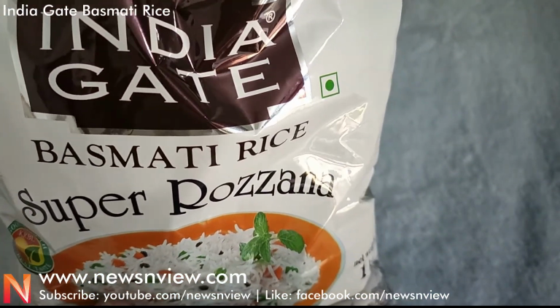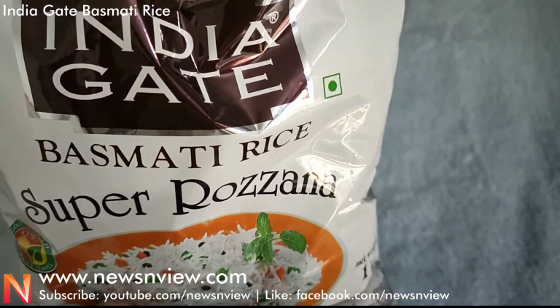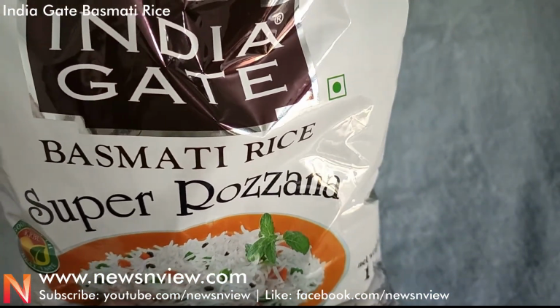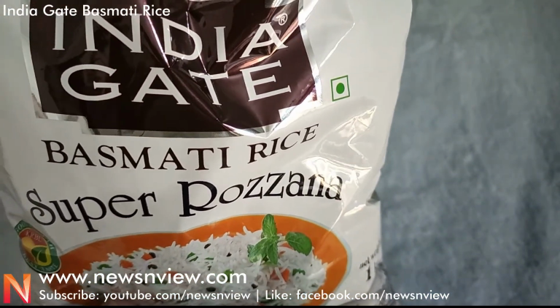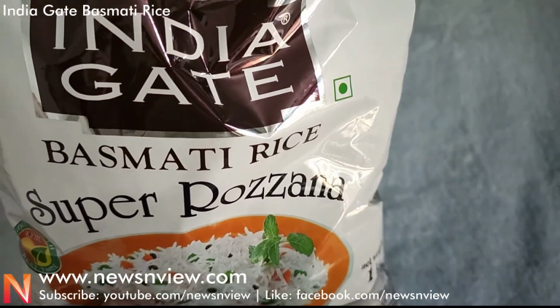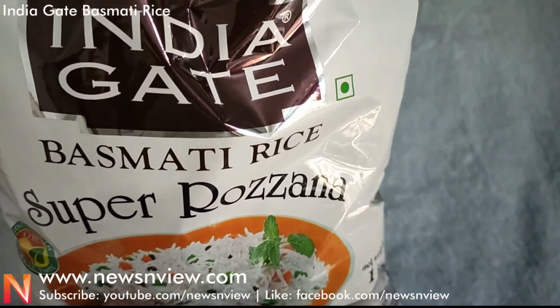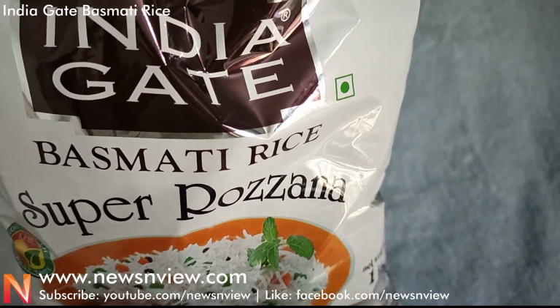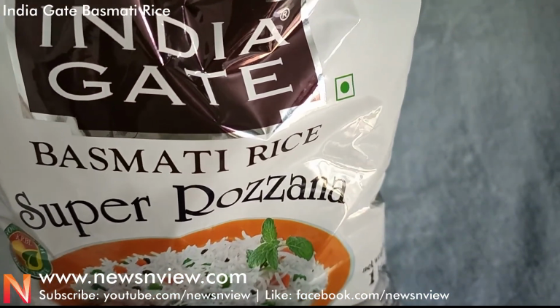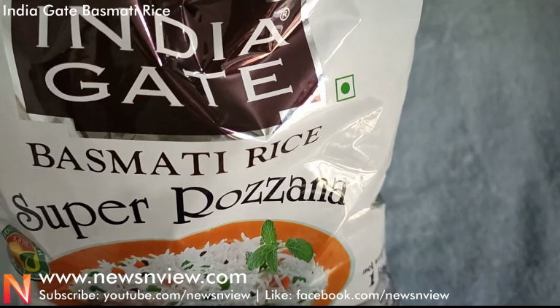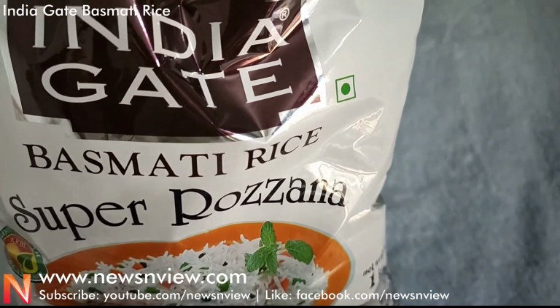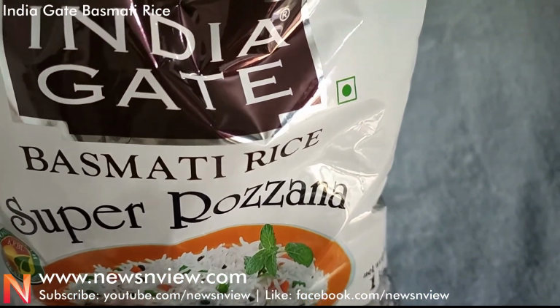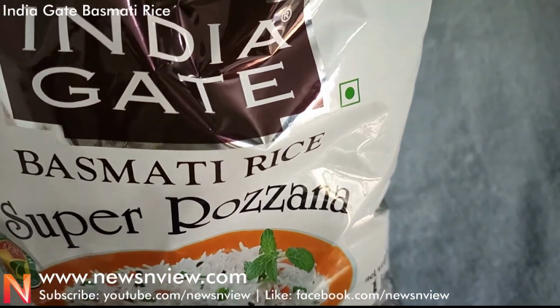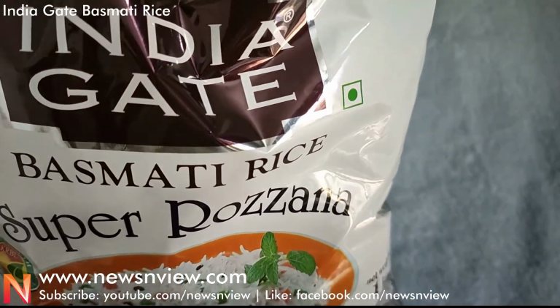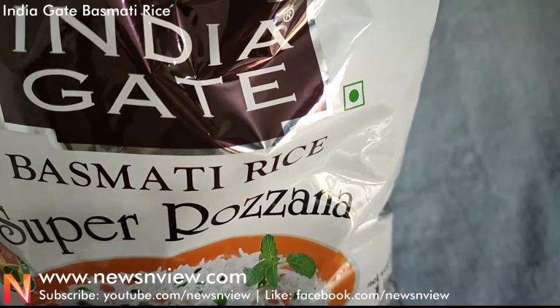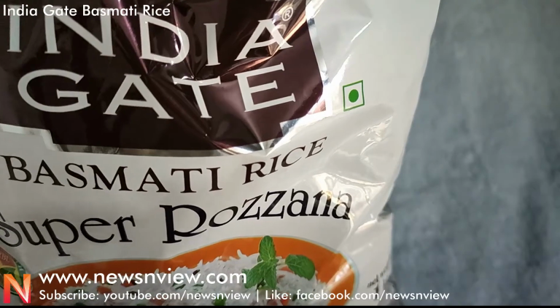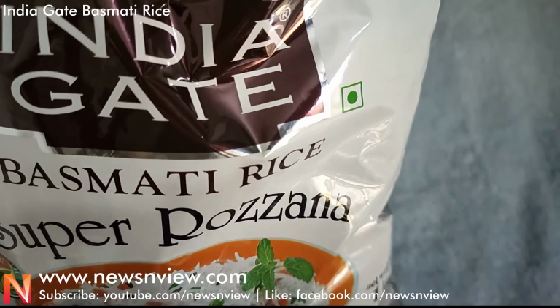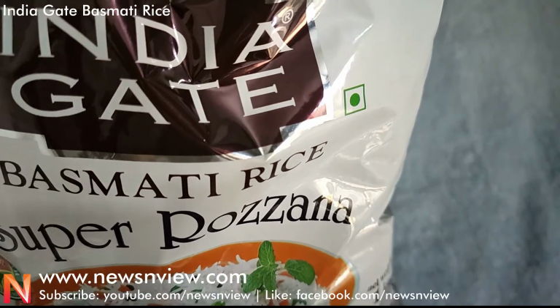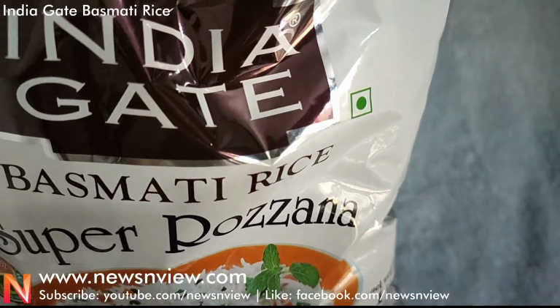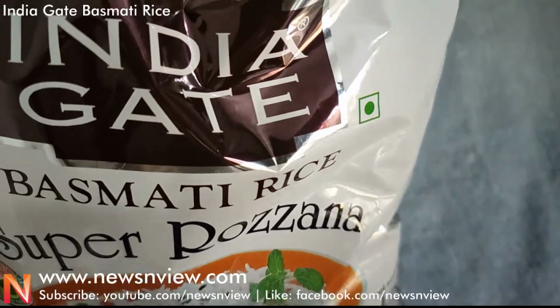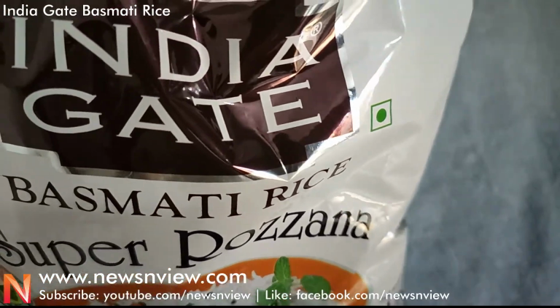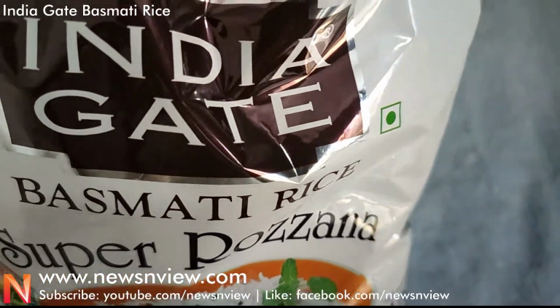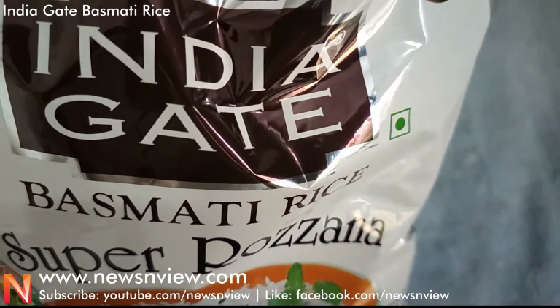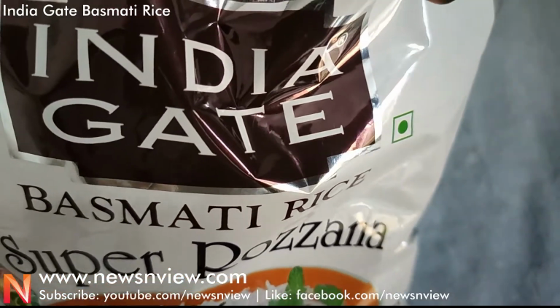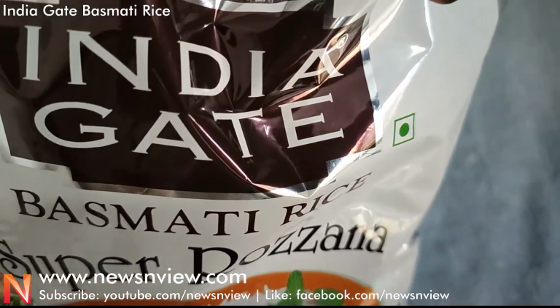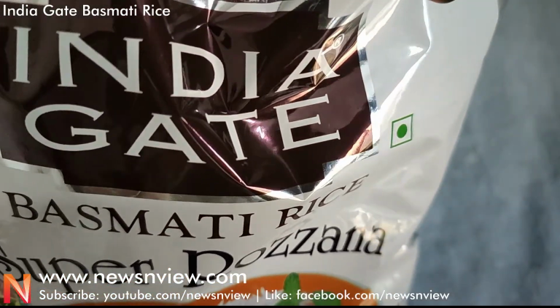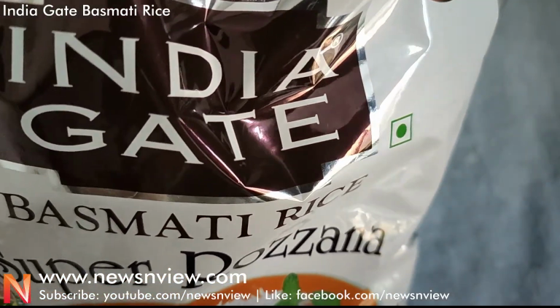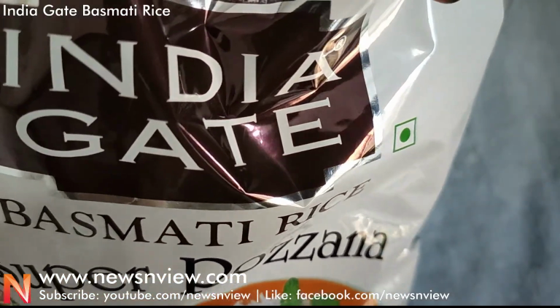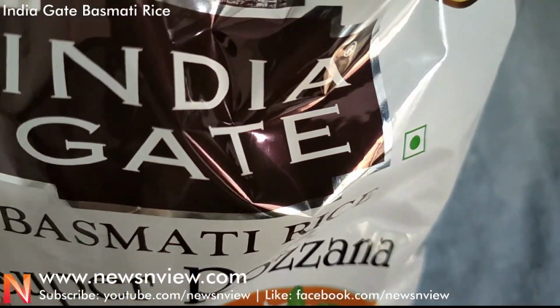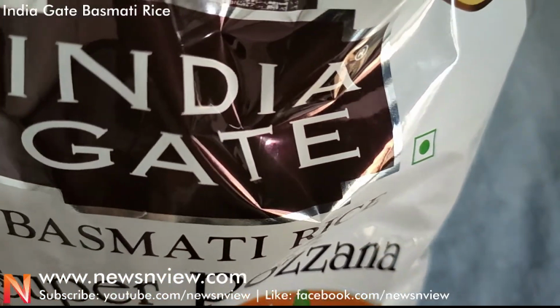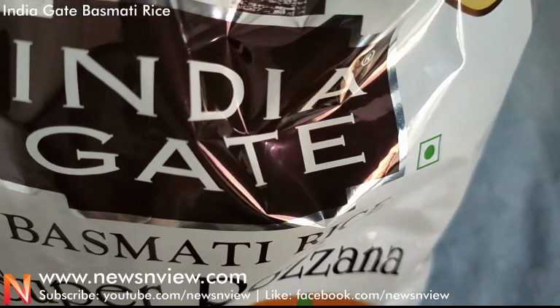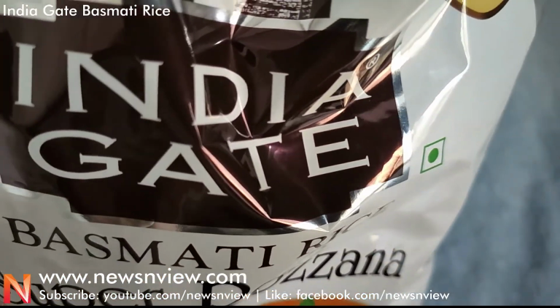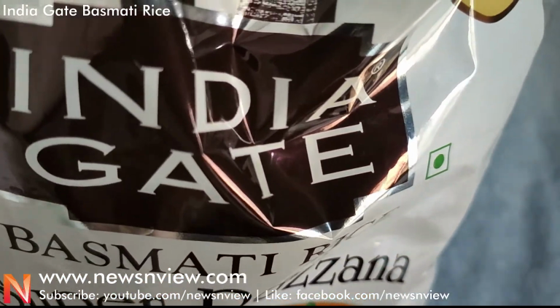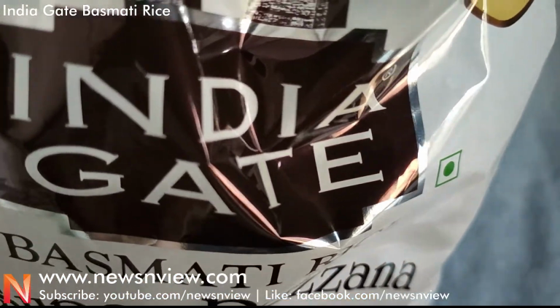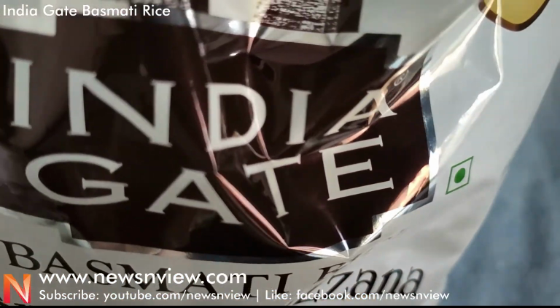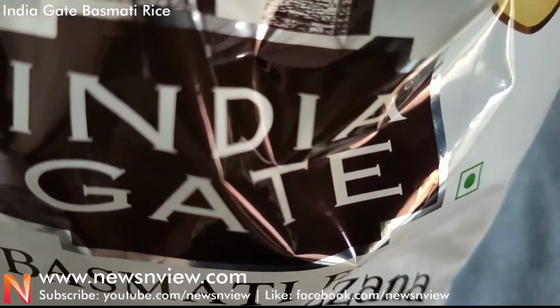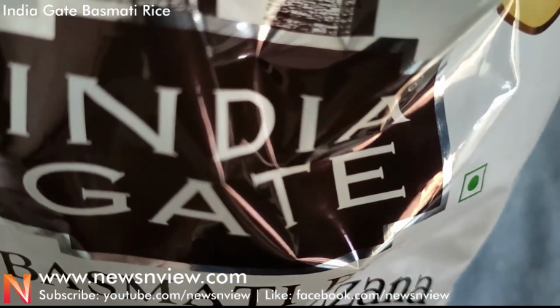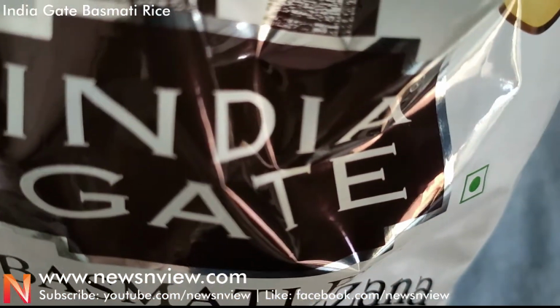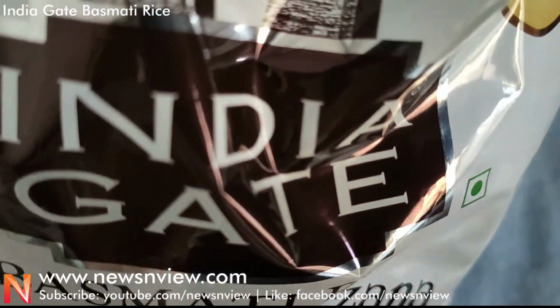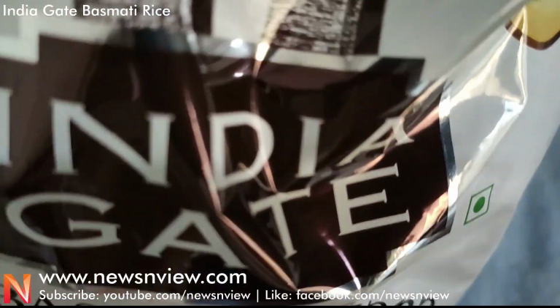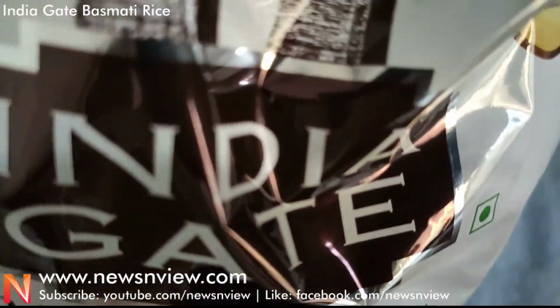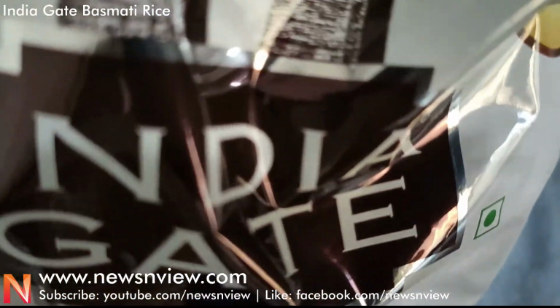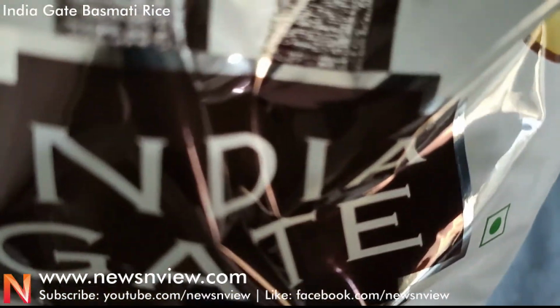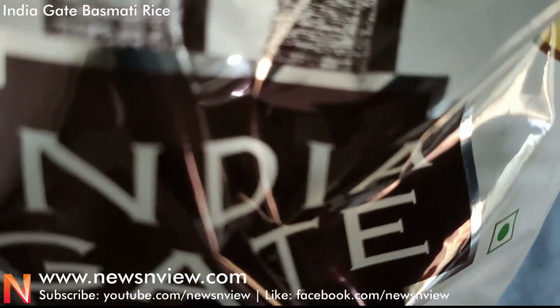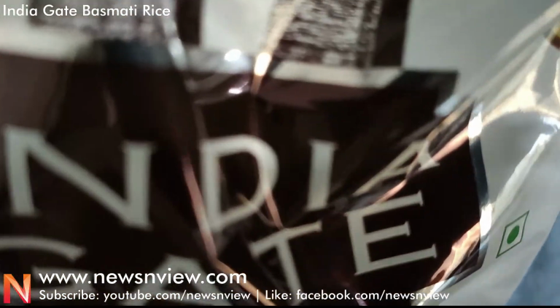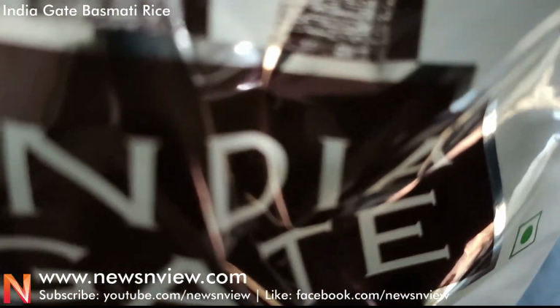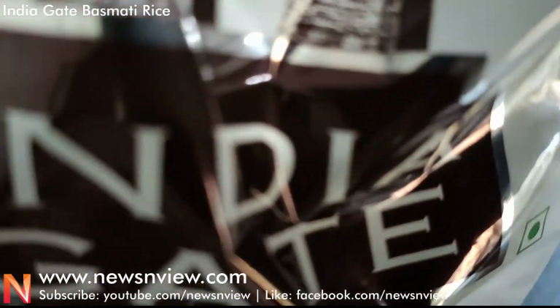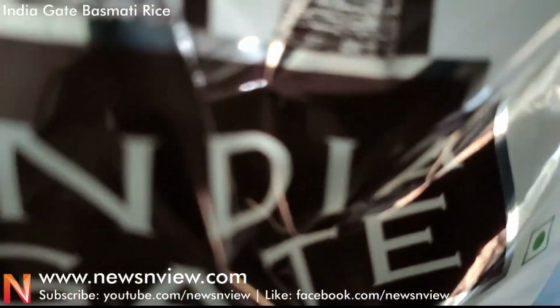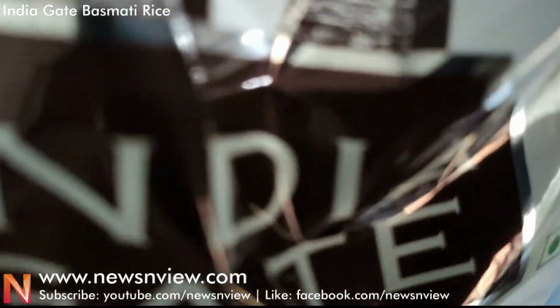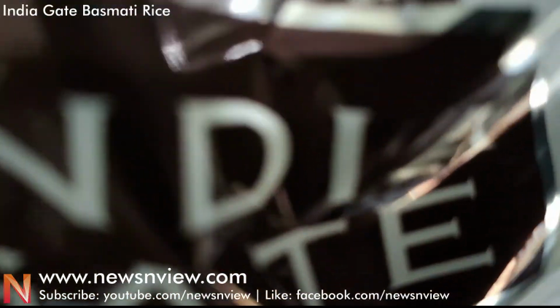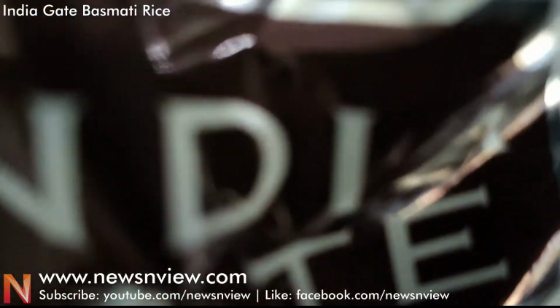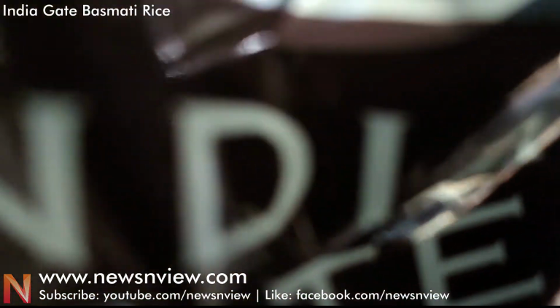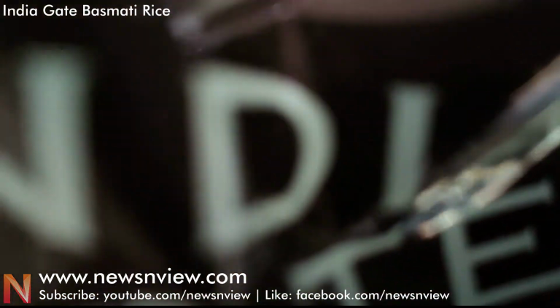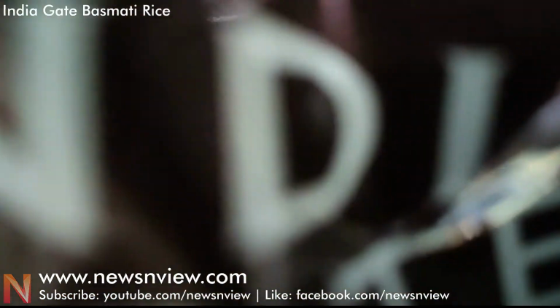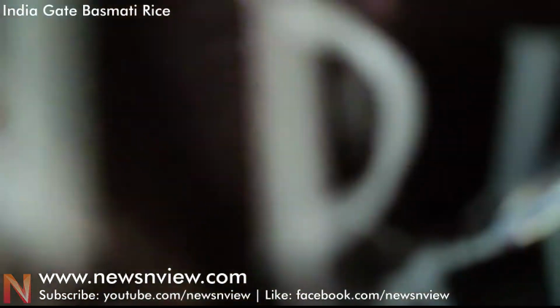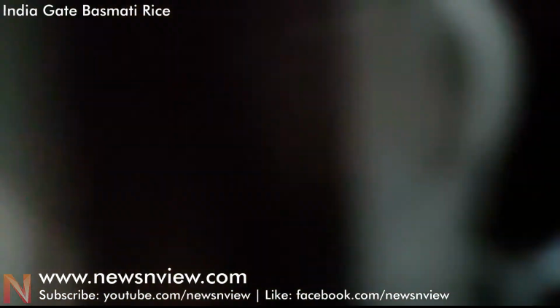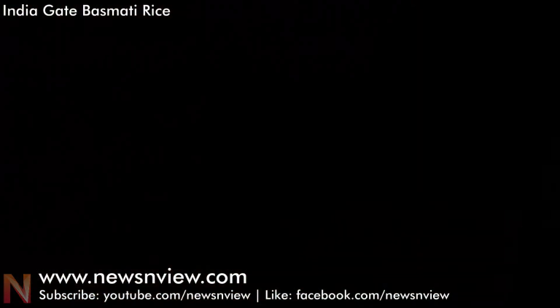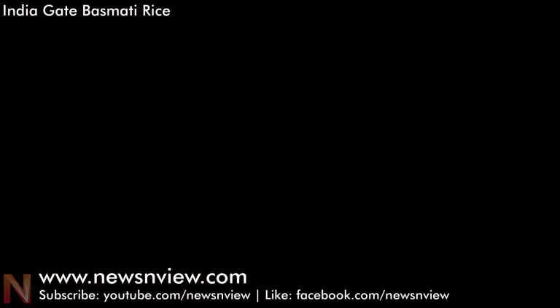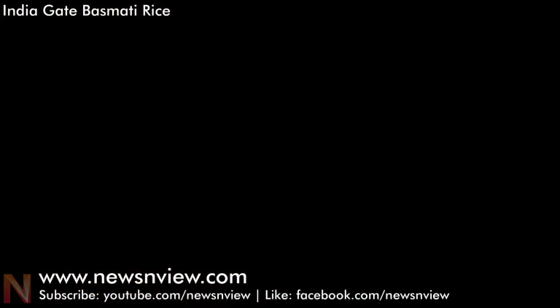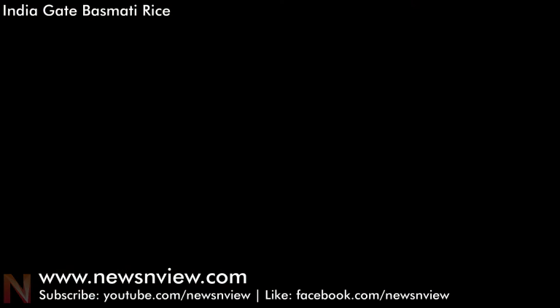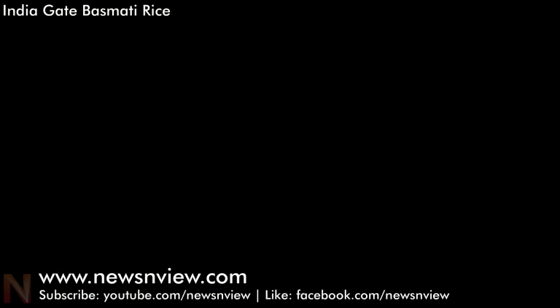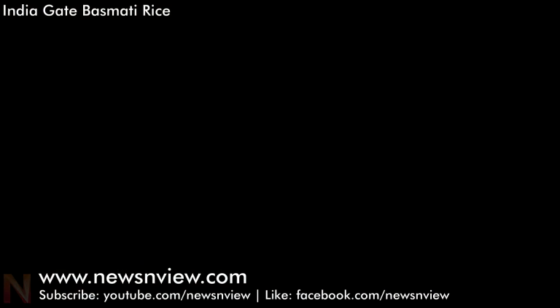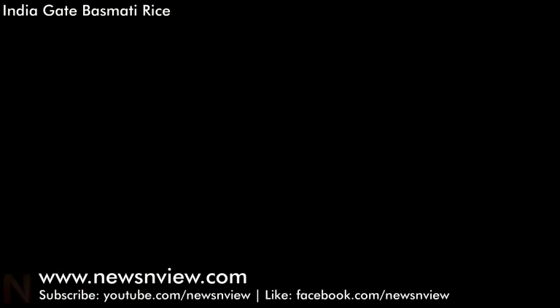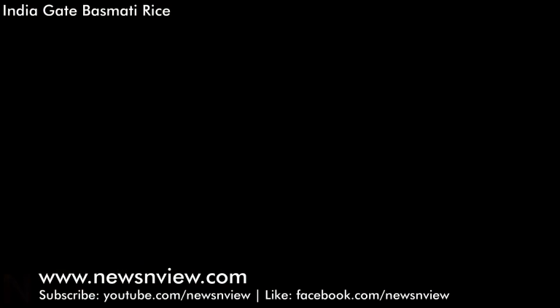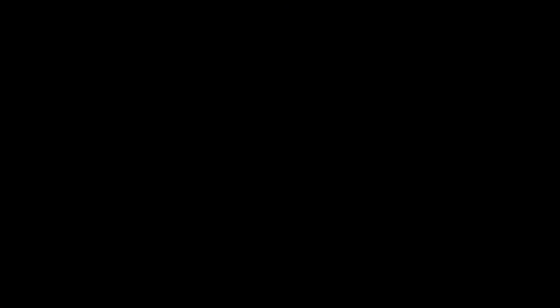So guys, if you really like the video, please share and subscribe. We have tried to show you the basics of this rice. Thank you for watching.